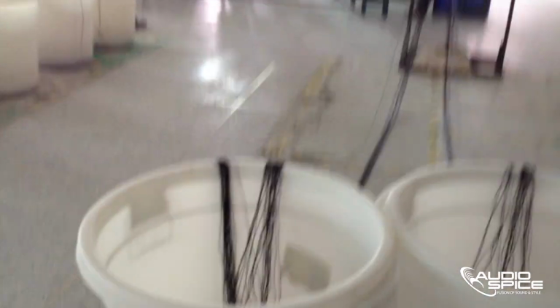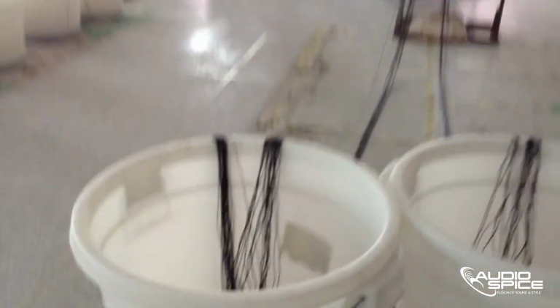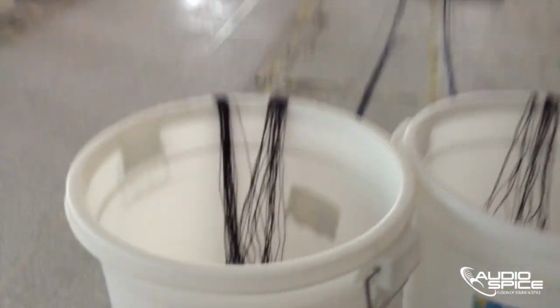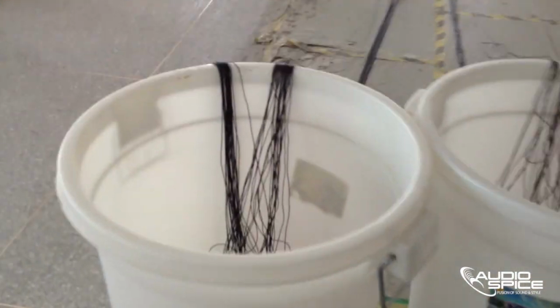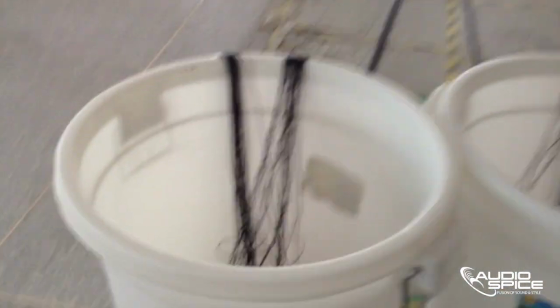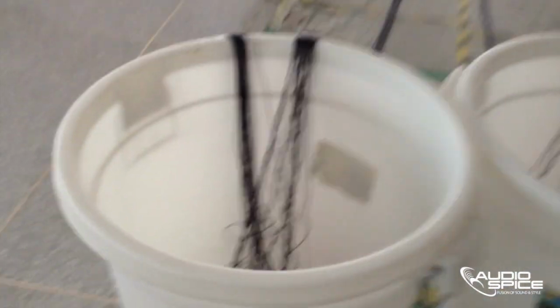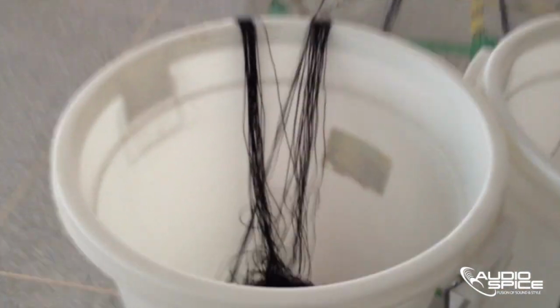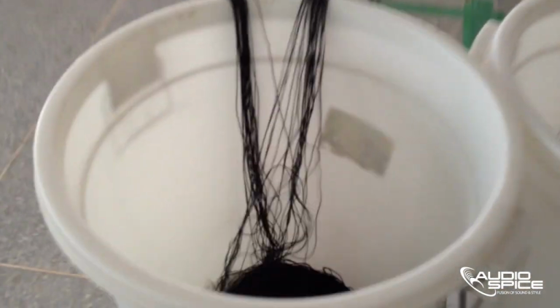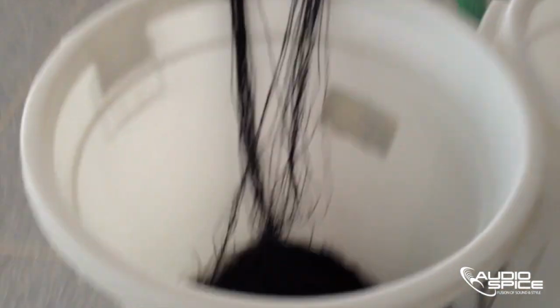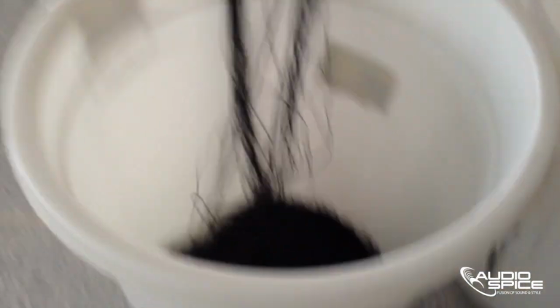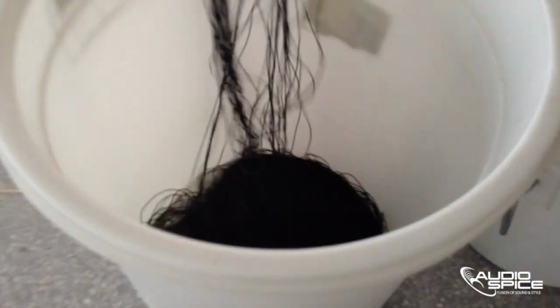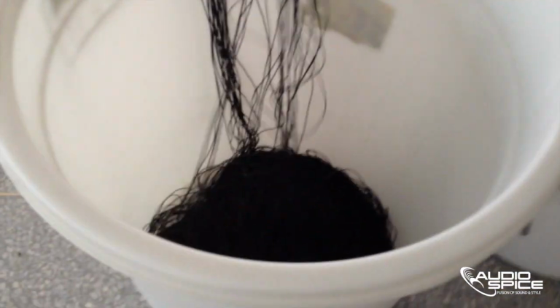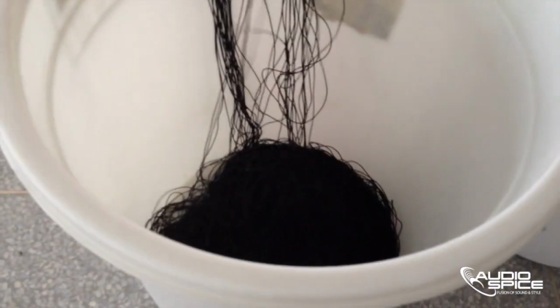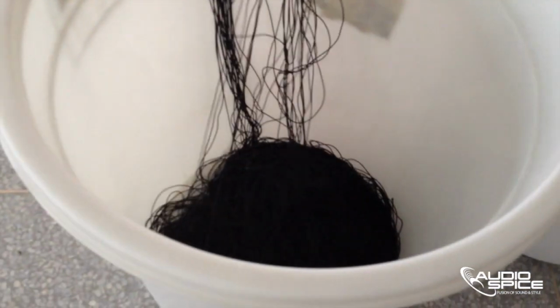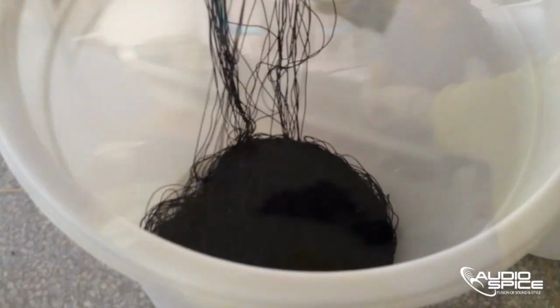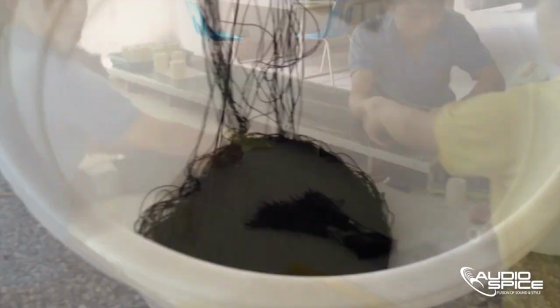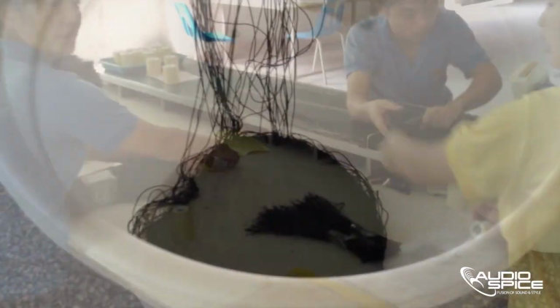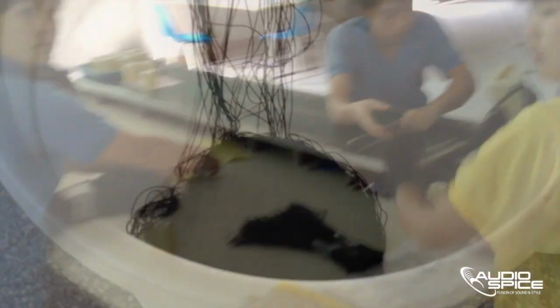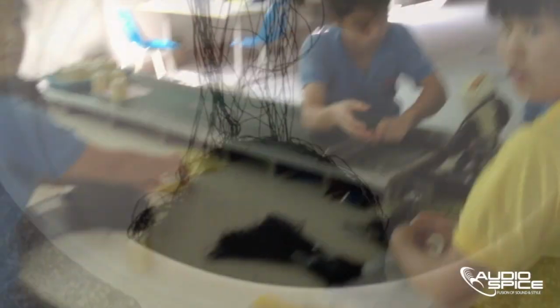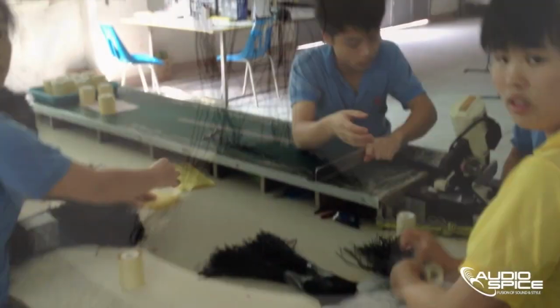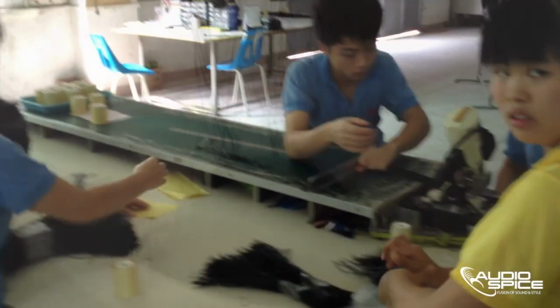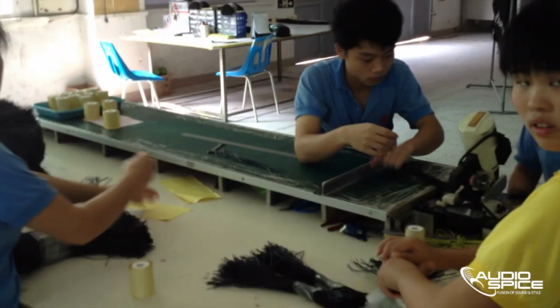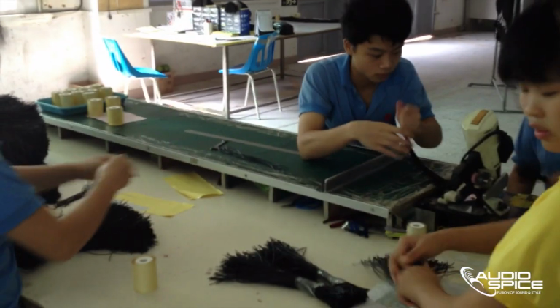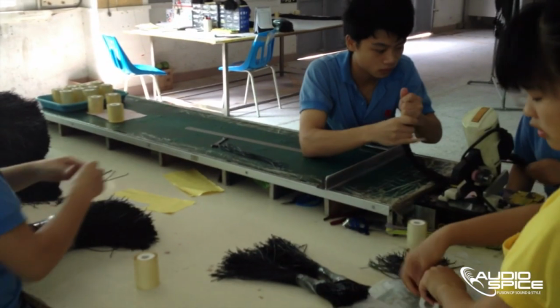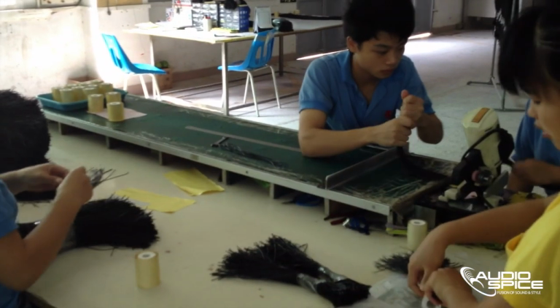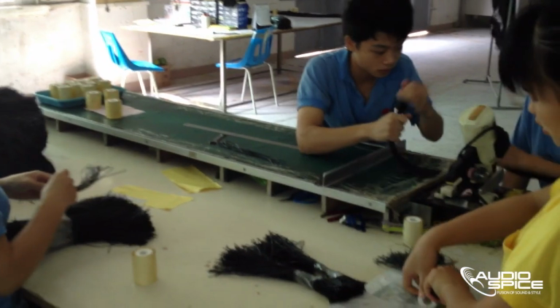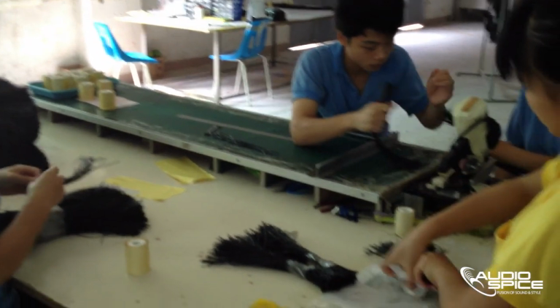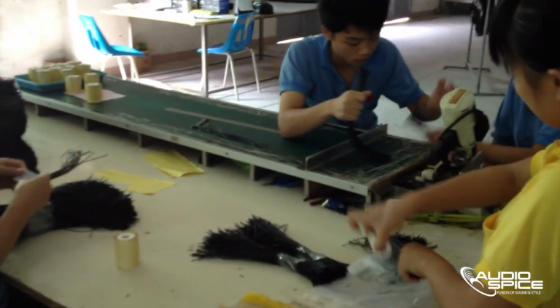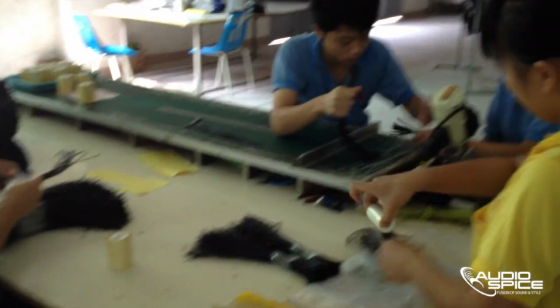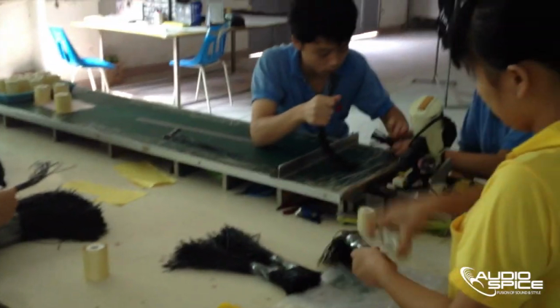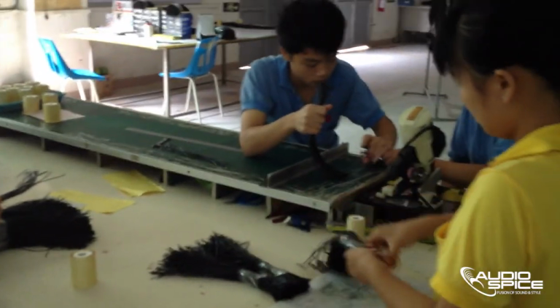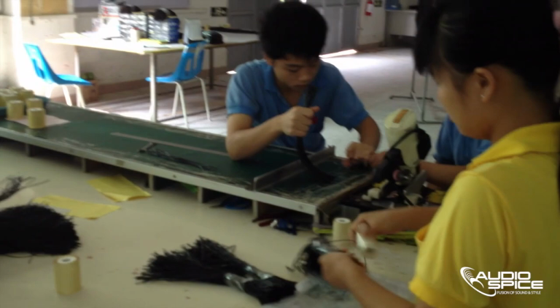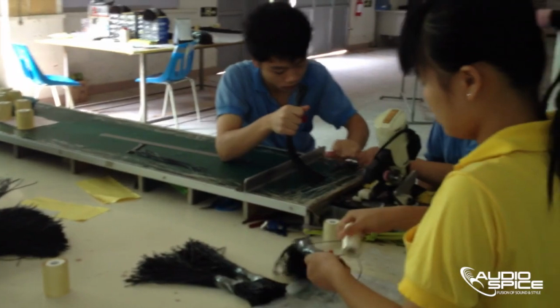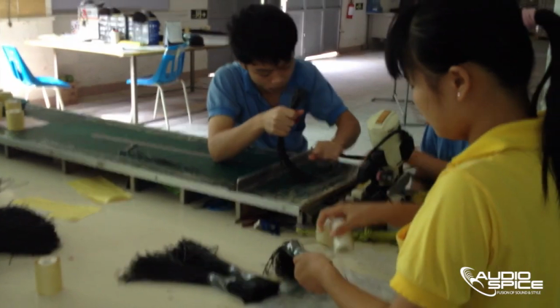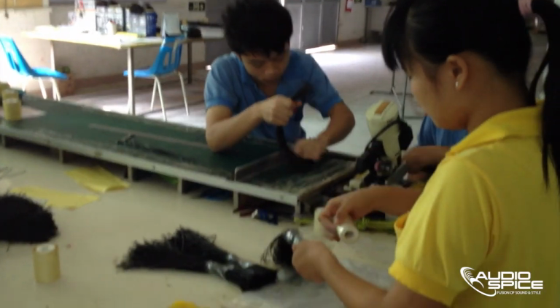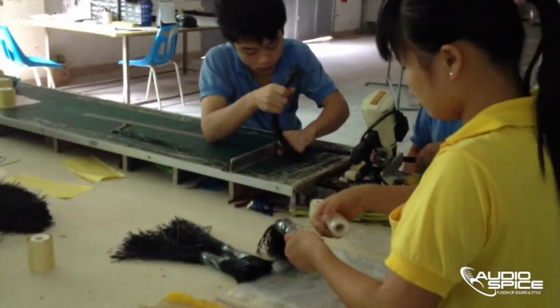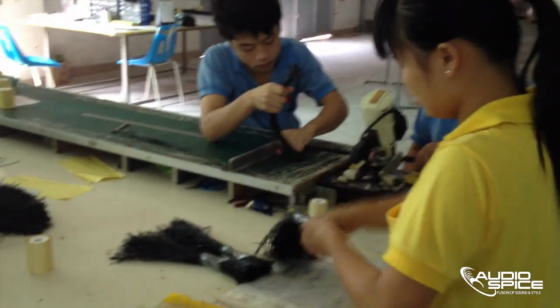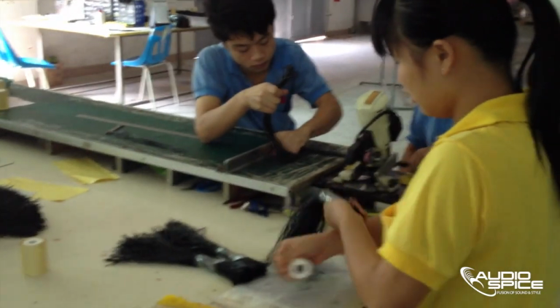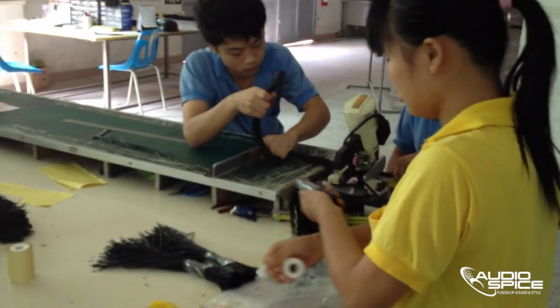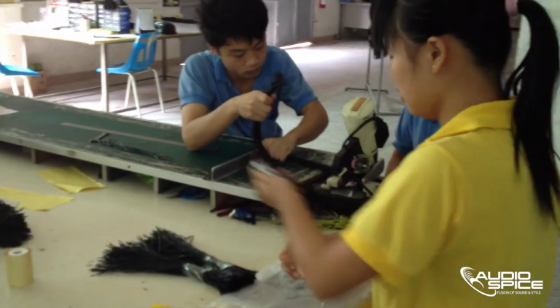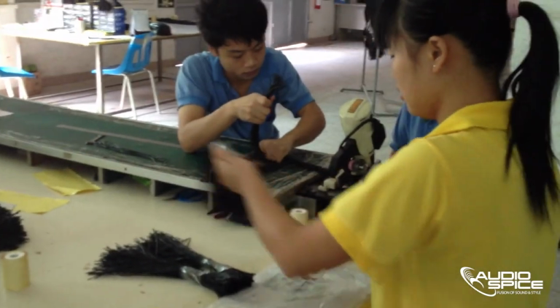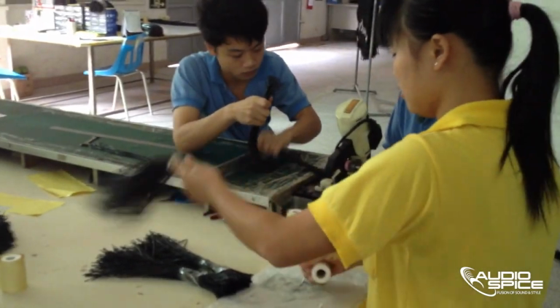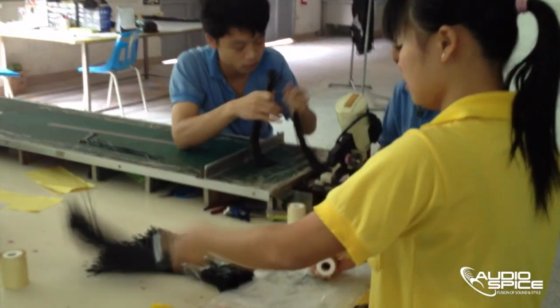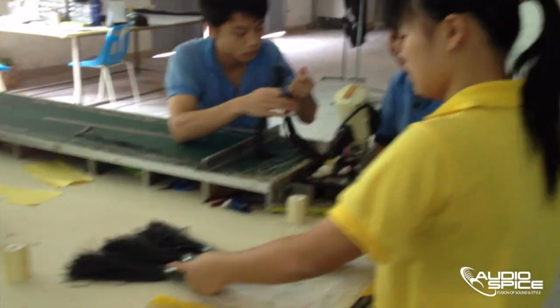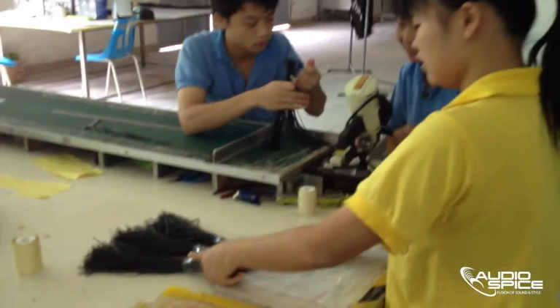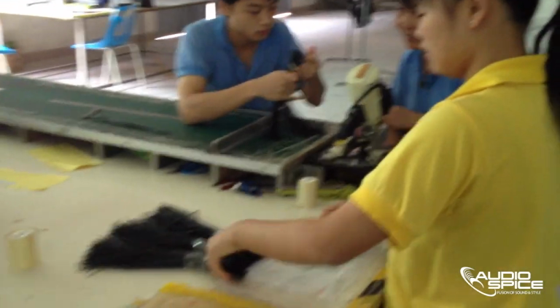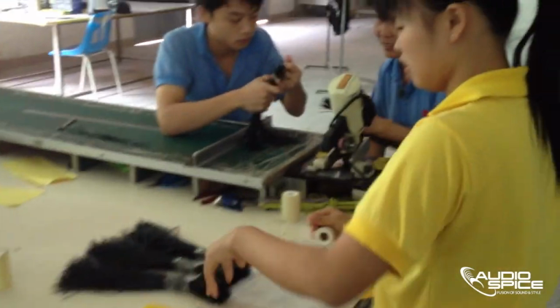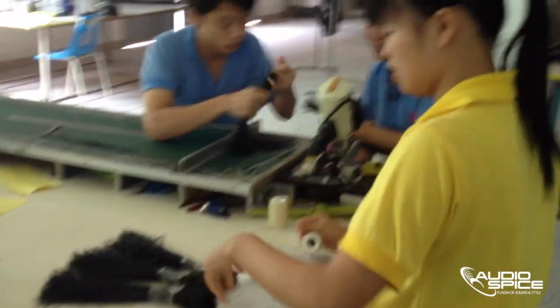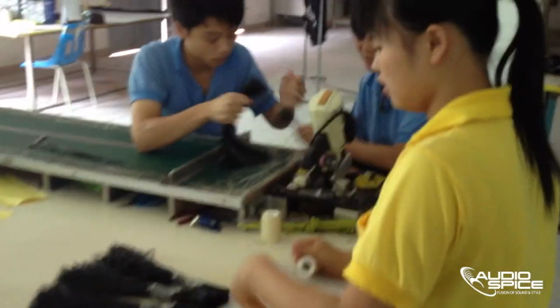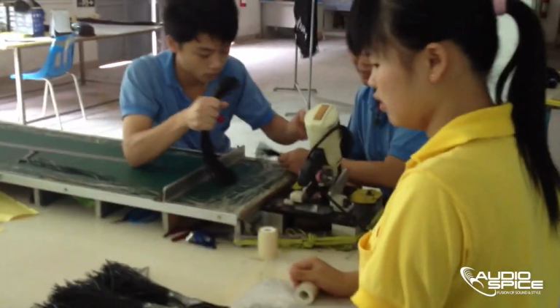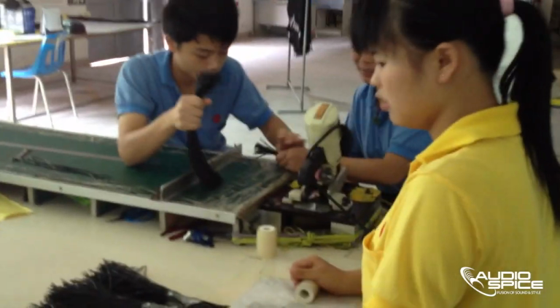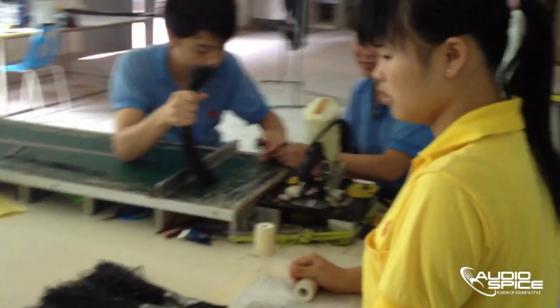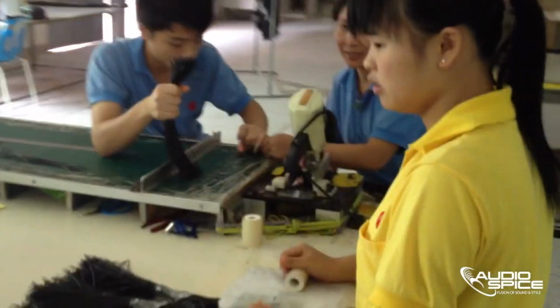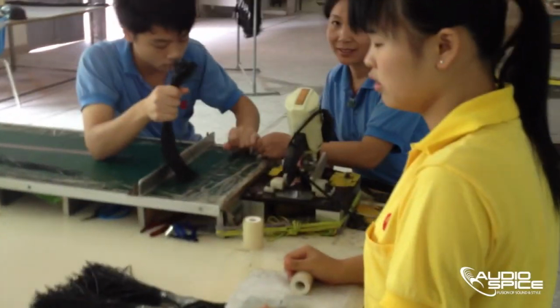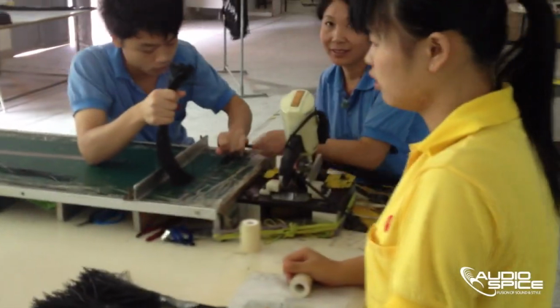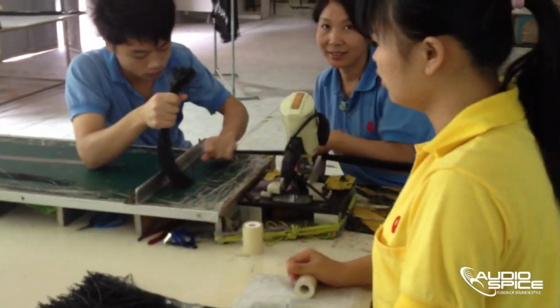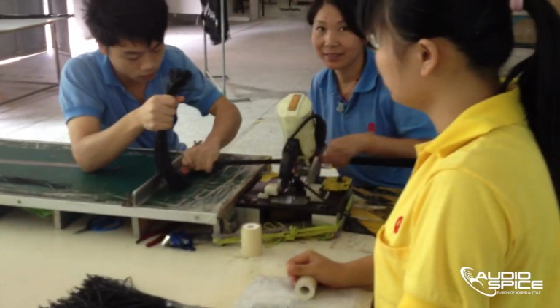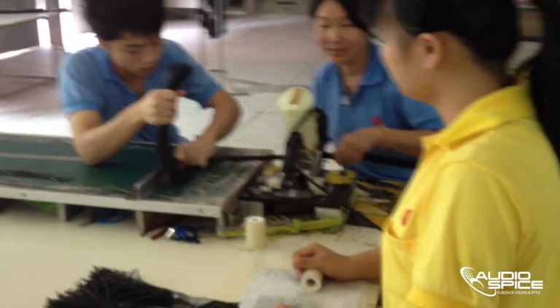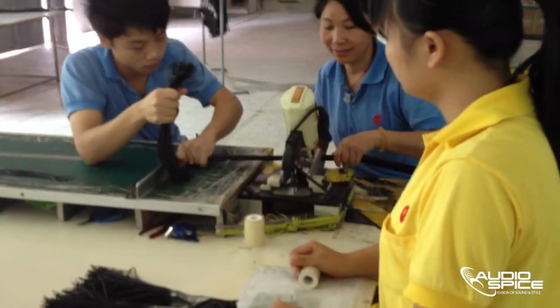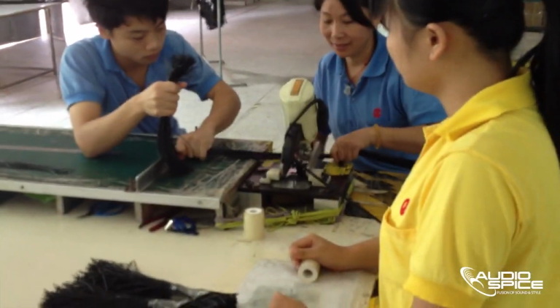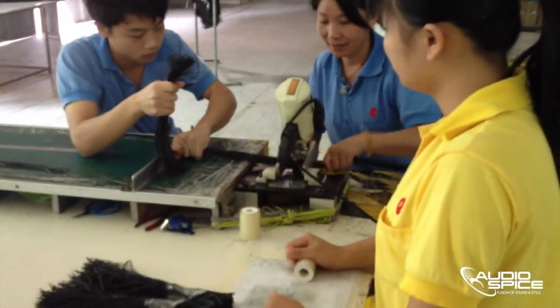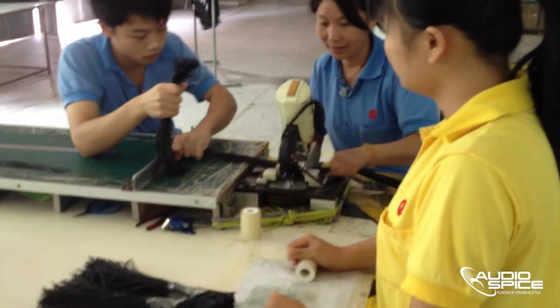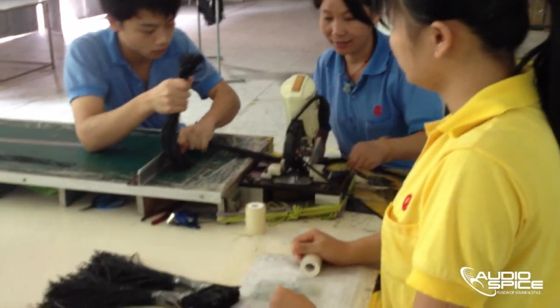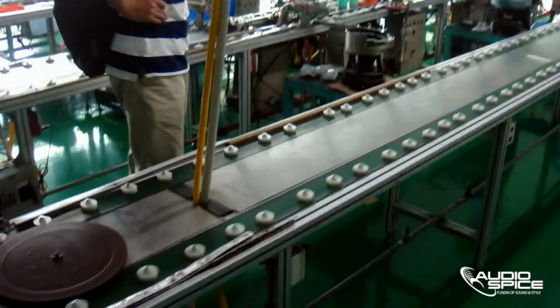The cables are now ready to be cut. They are pulled to length, chopped, then grouped. They are ready to move on to the next station.